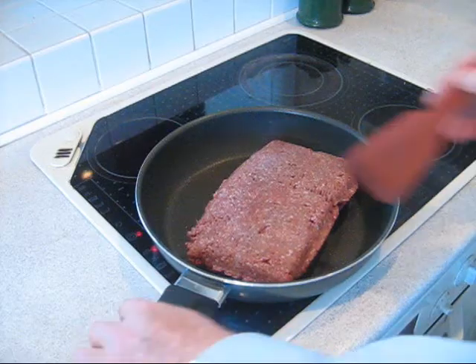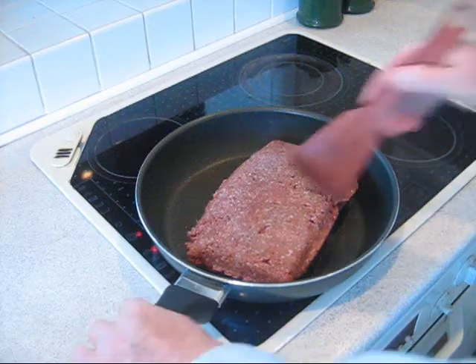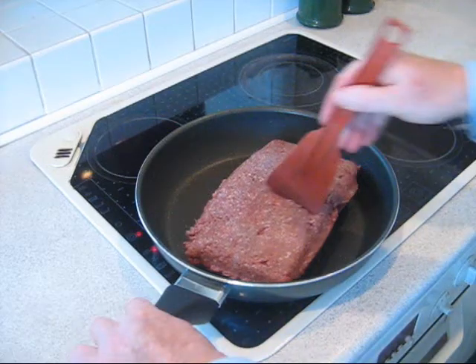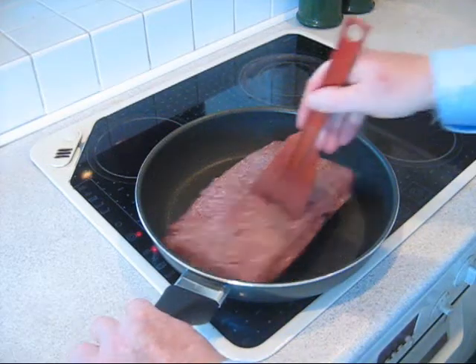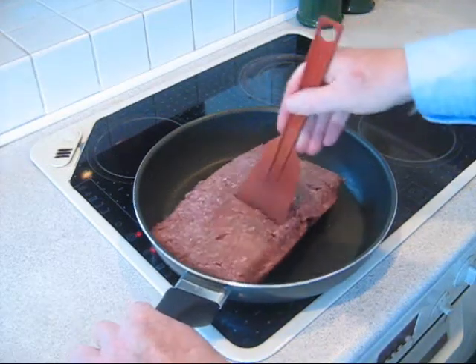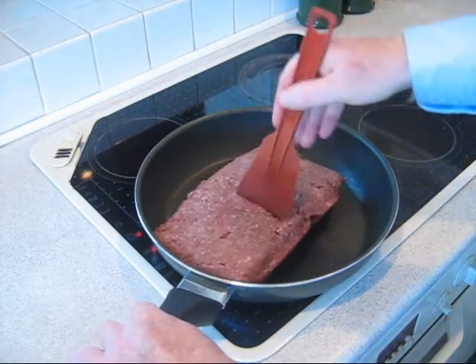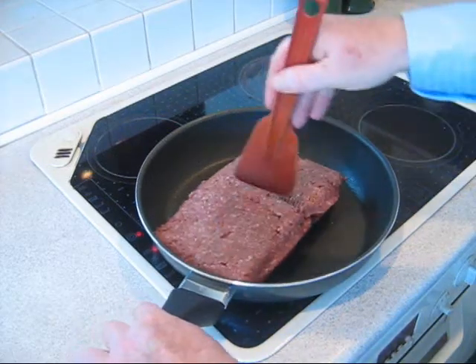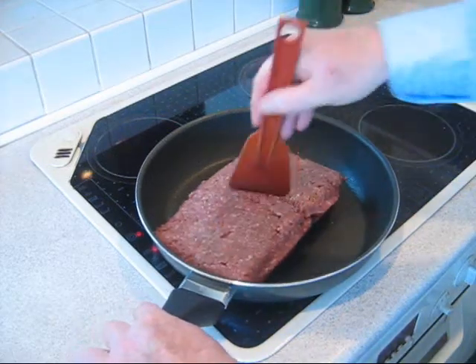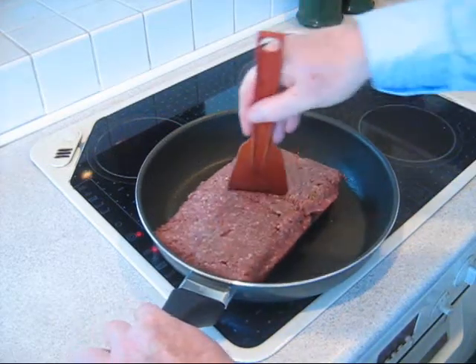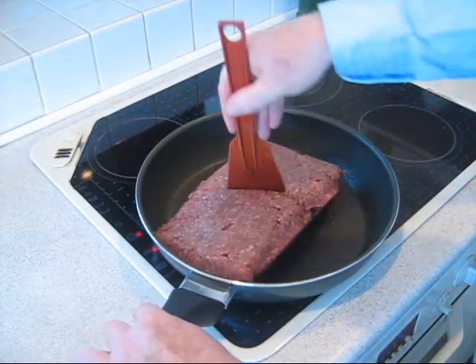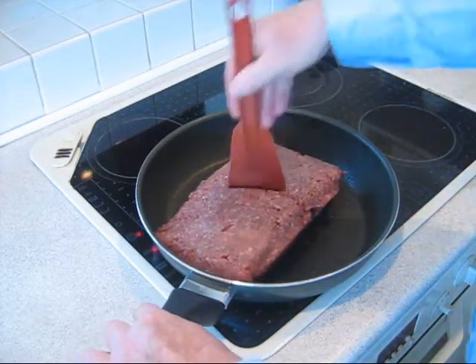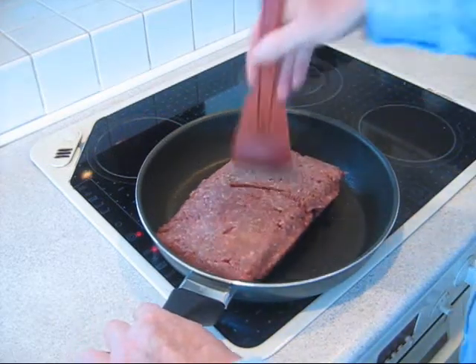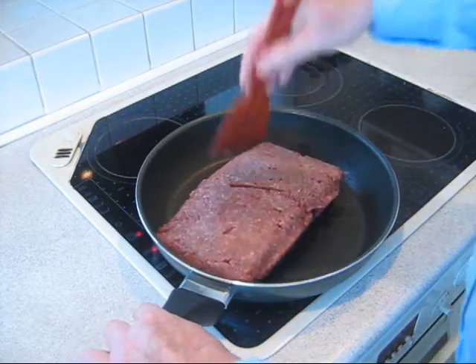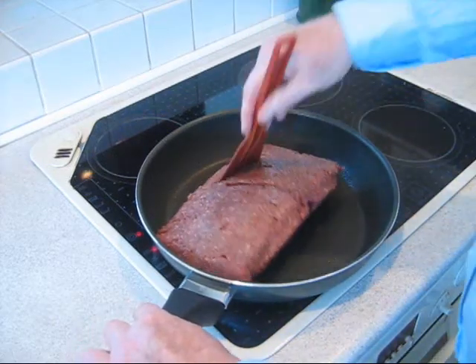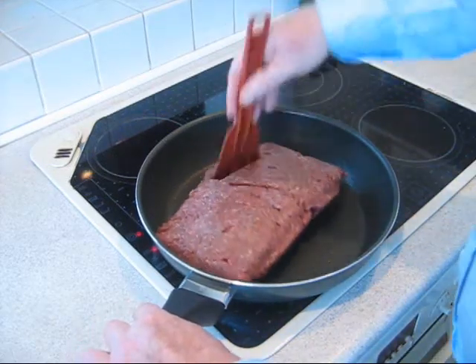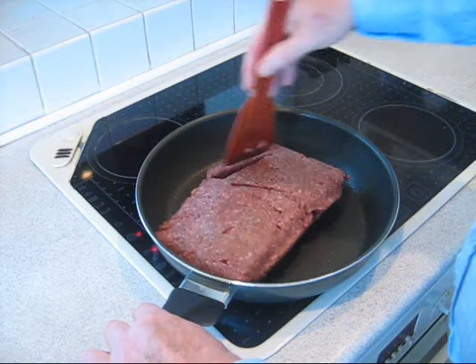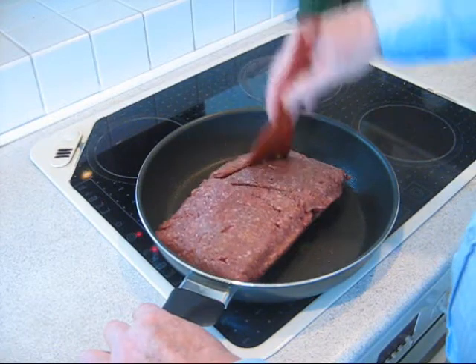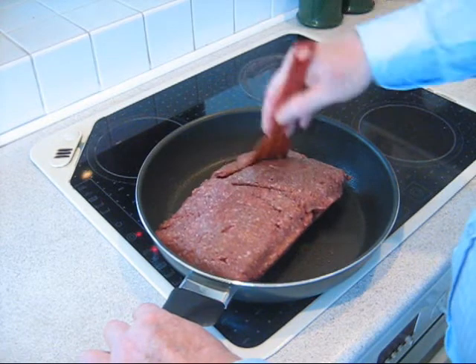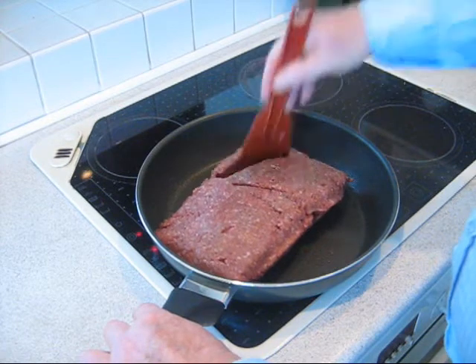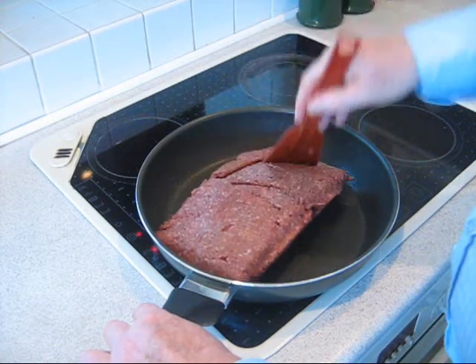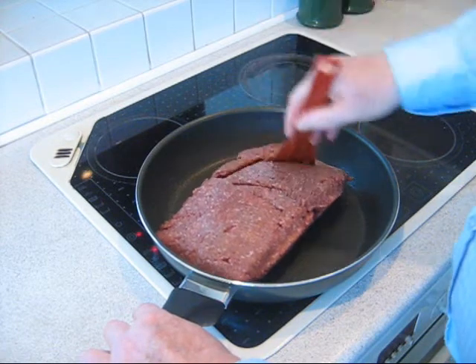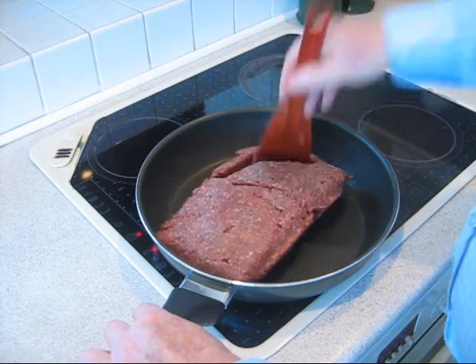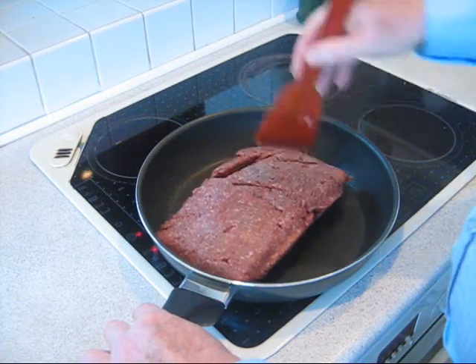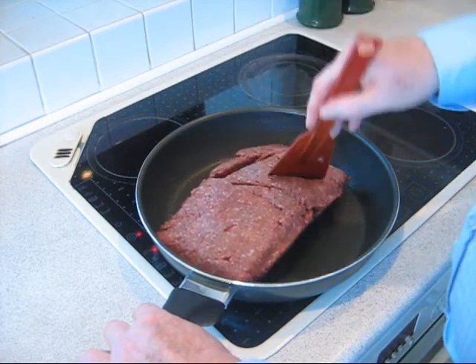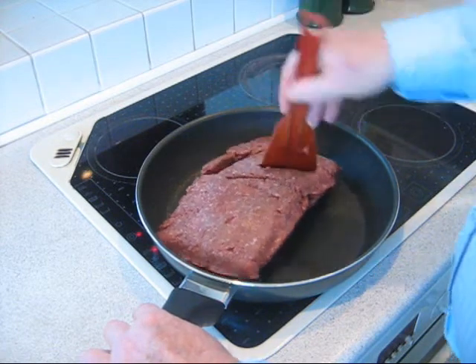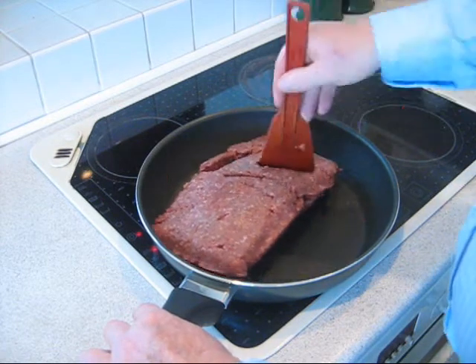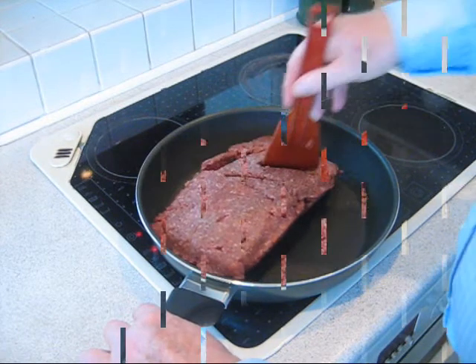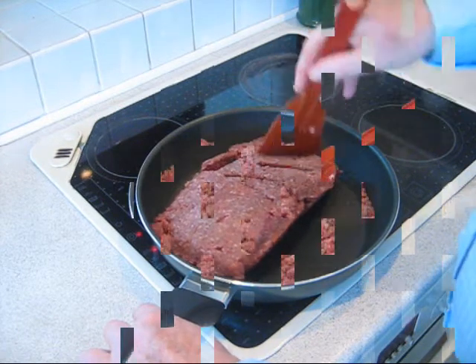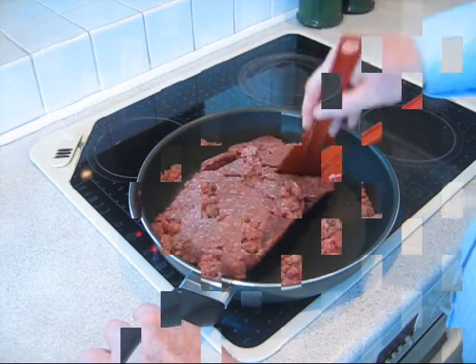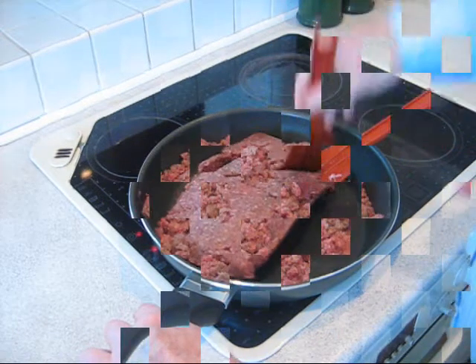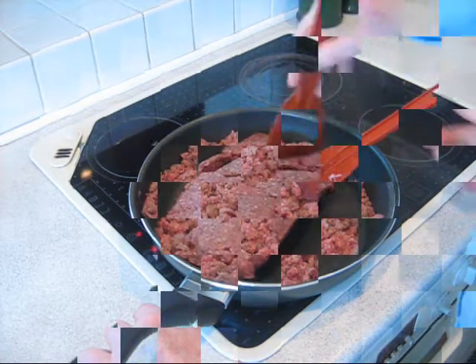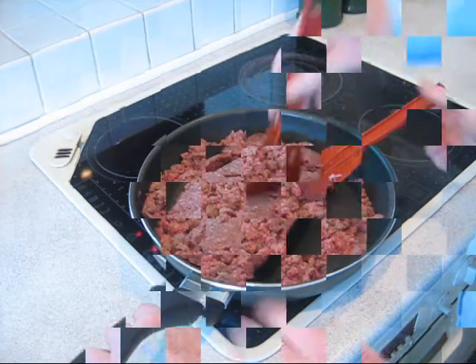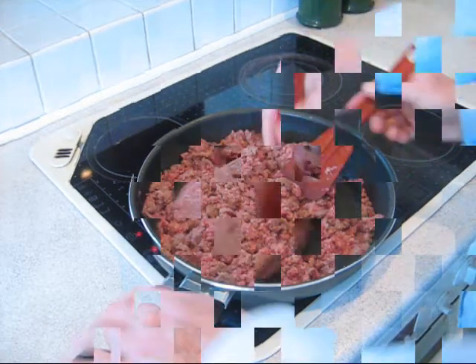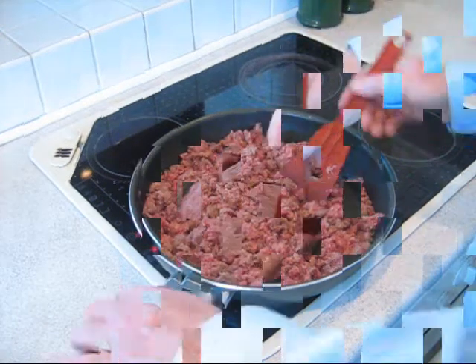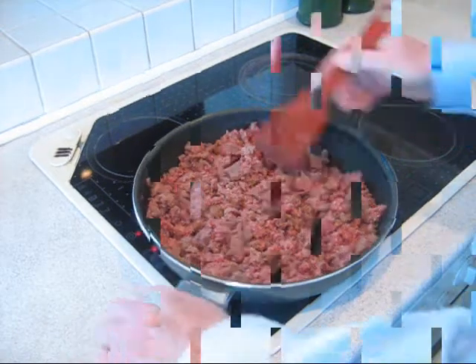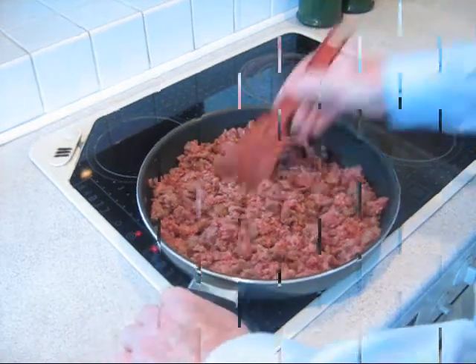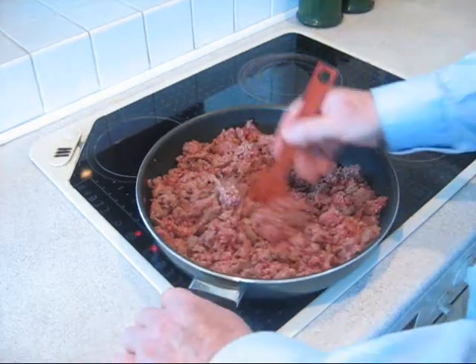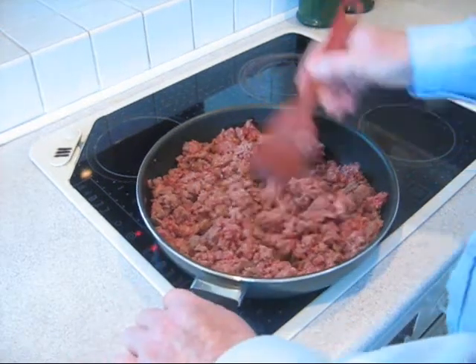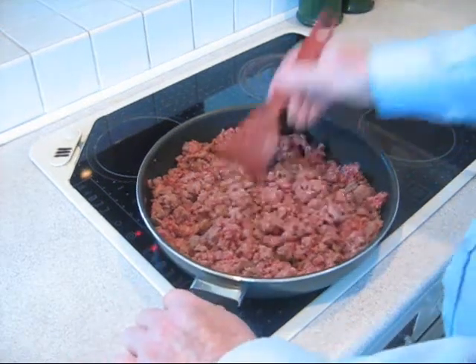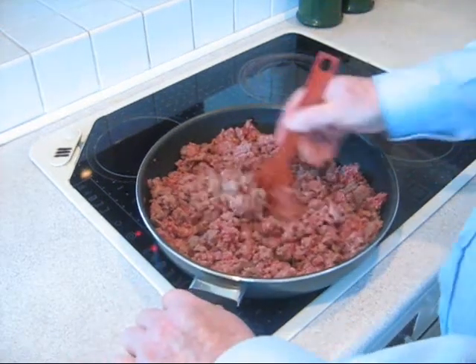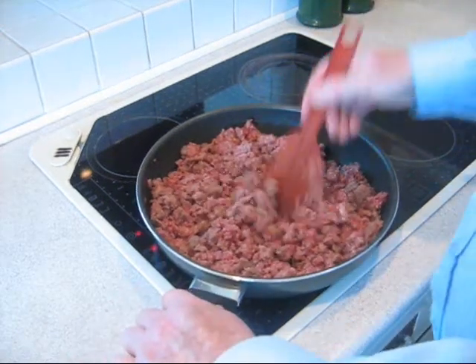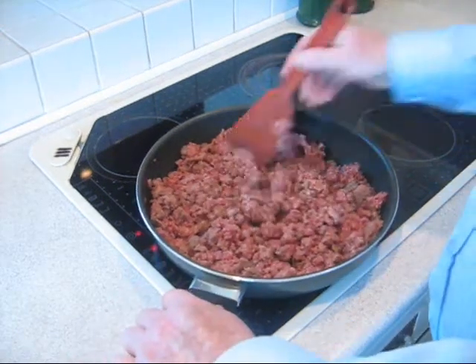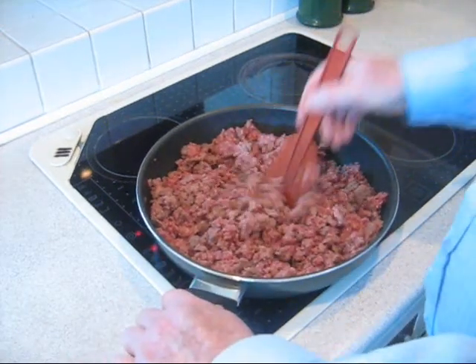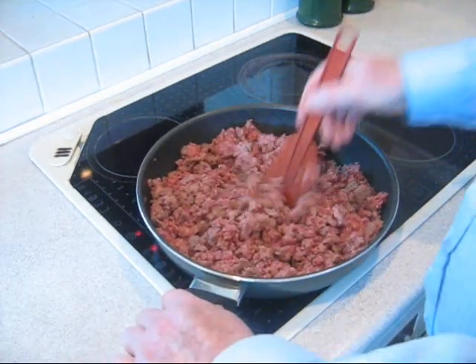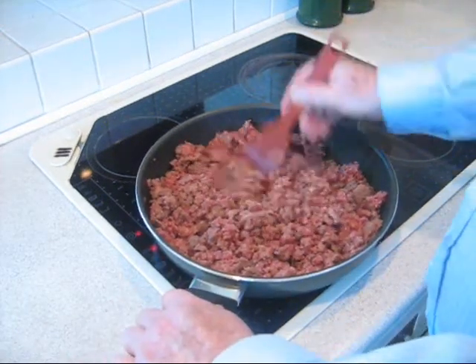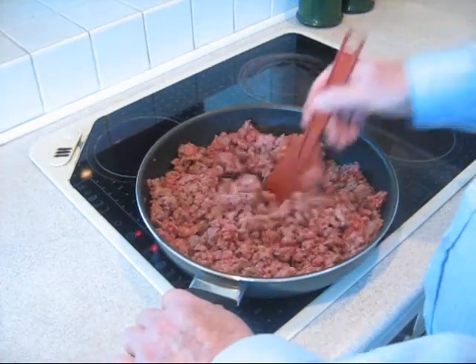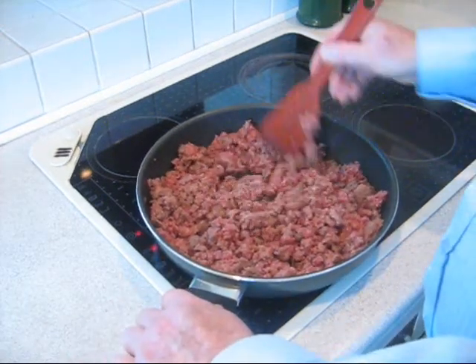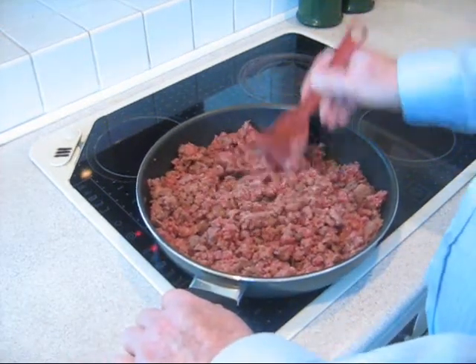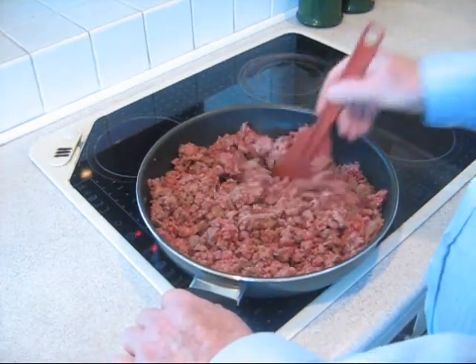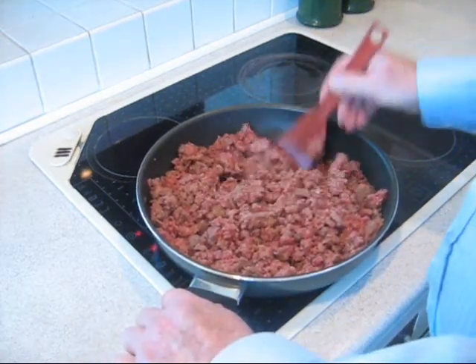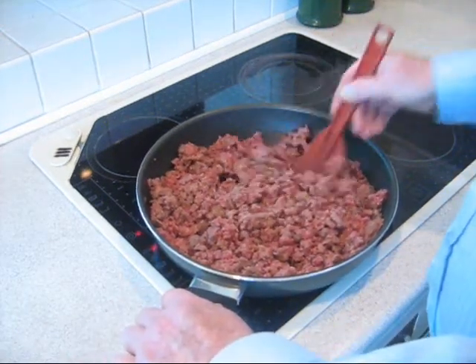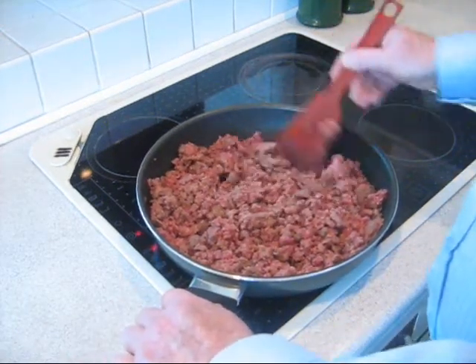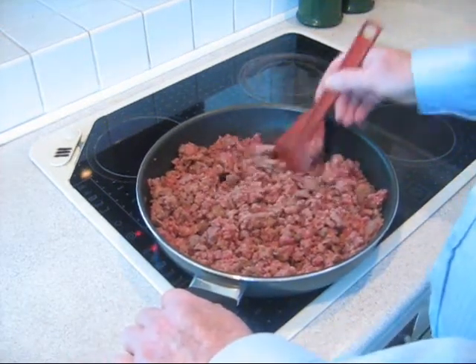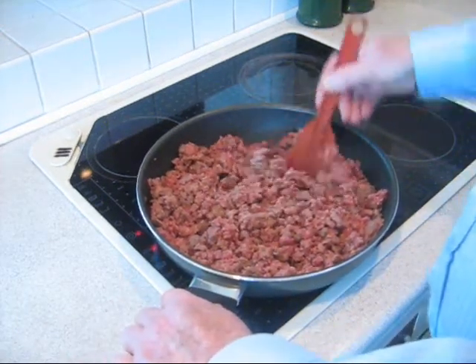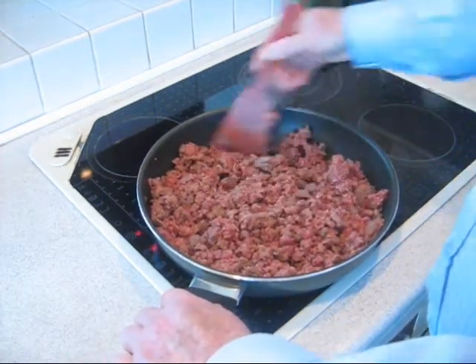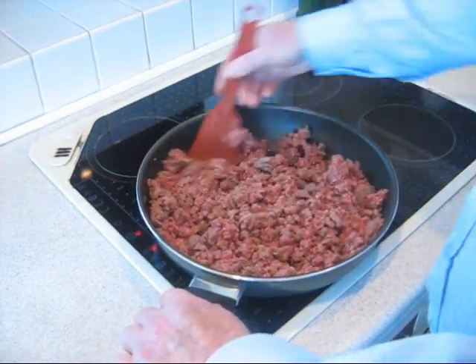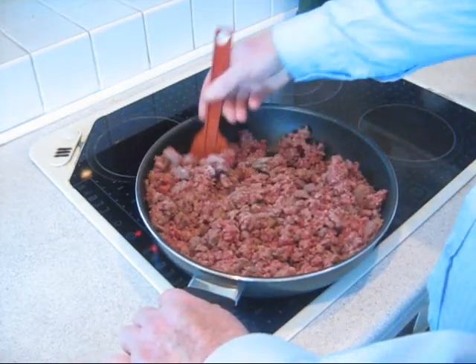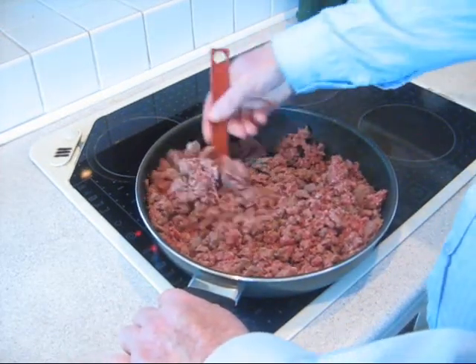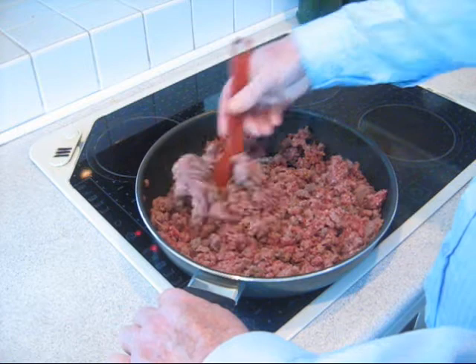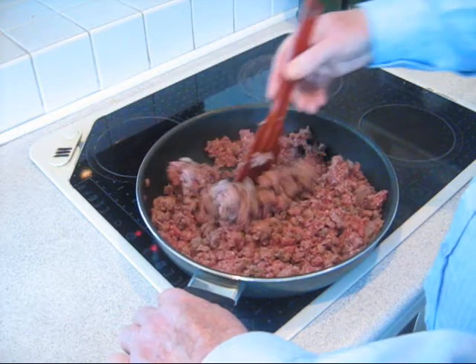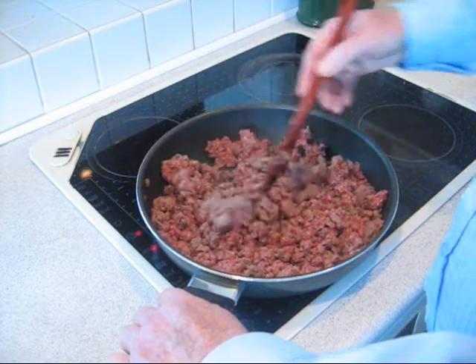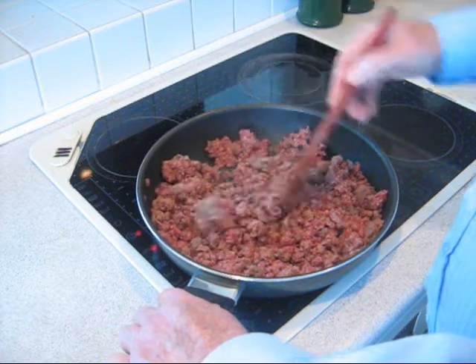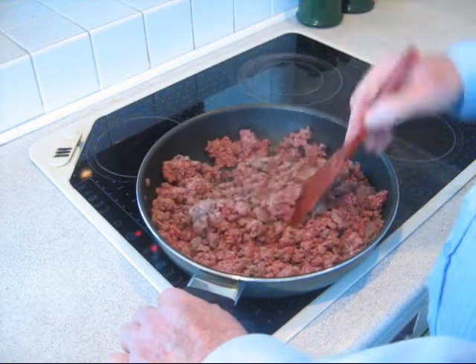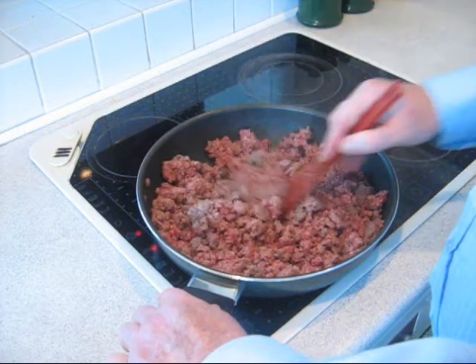Start by placing the beef mince in a pan and cooking it through. This may take up to 20 minutes.